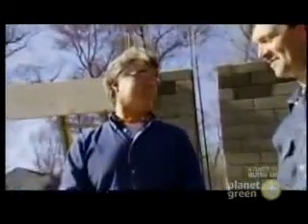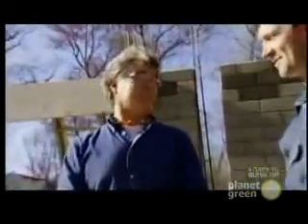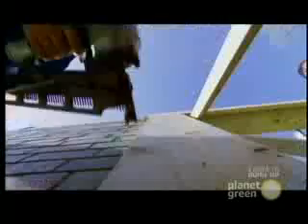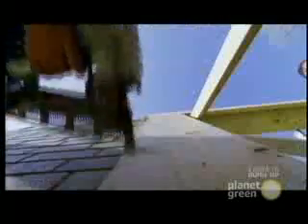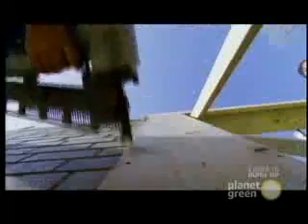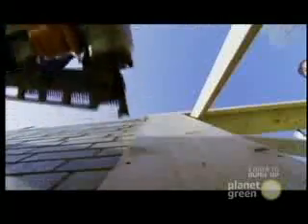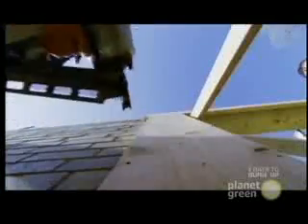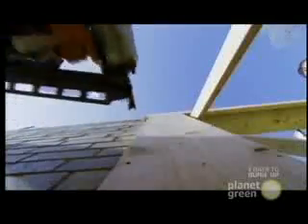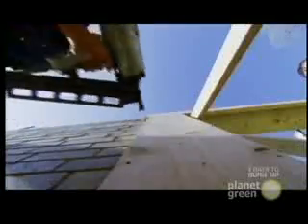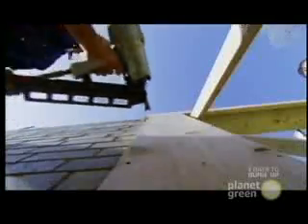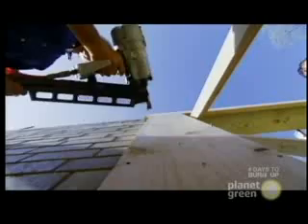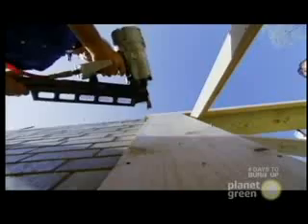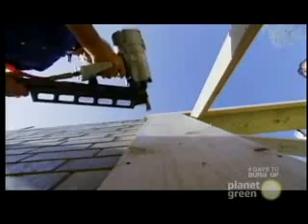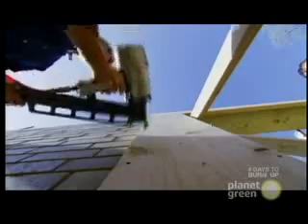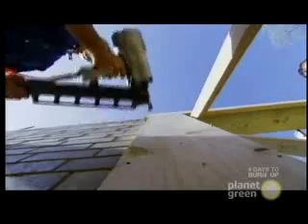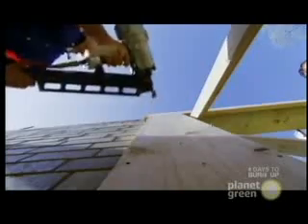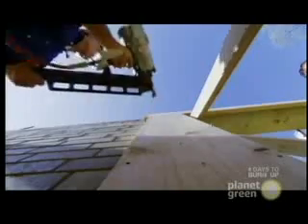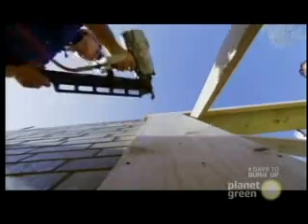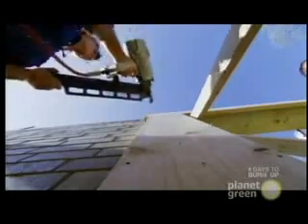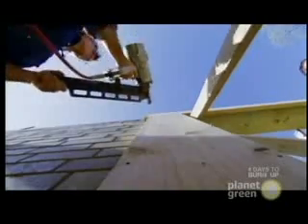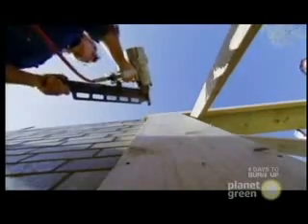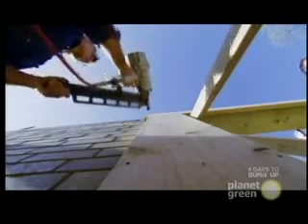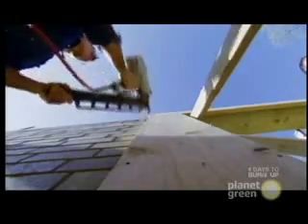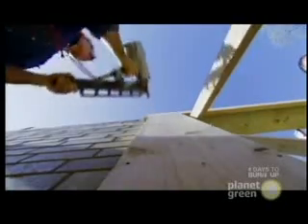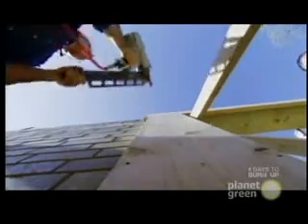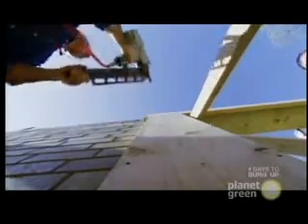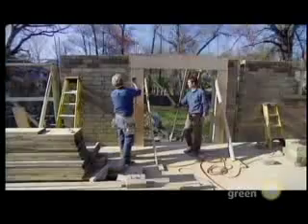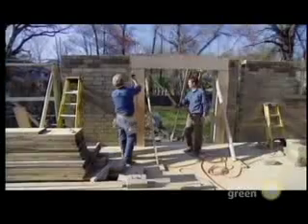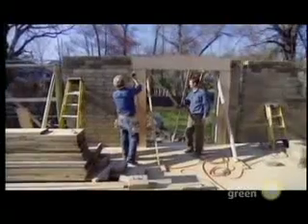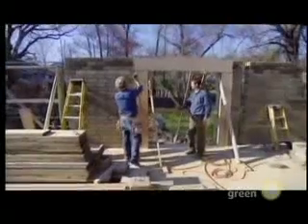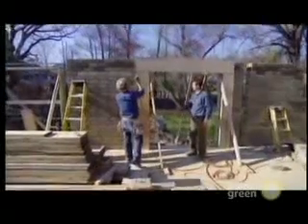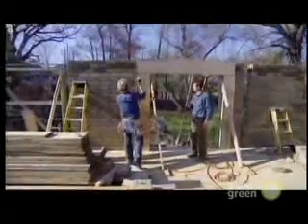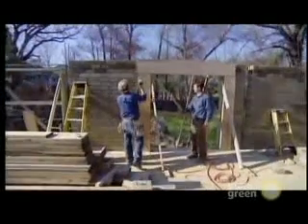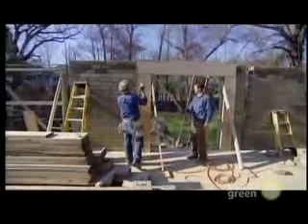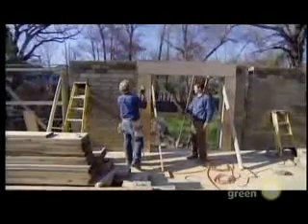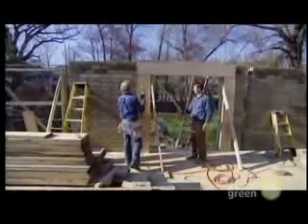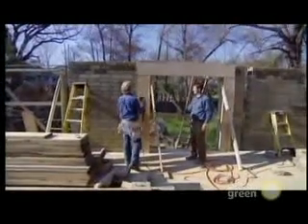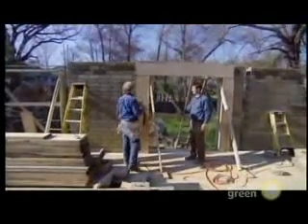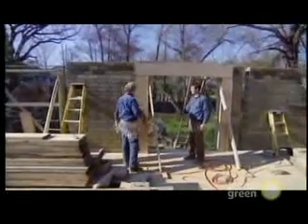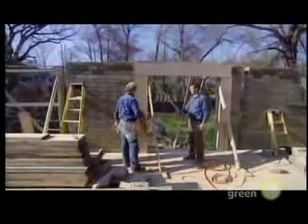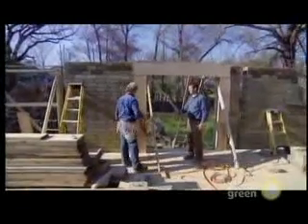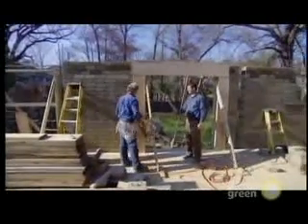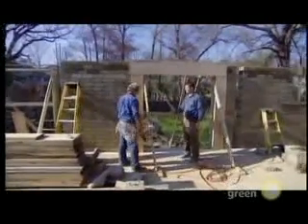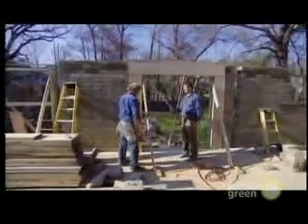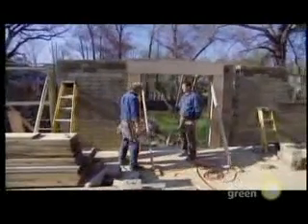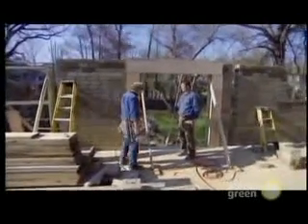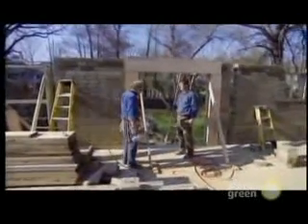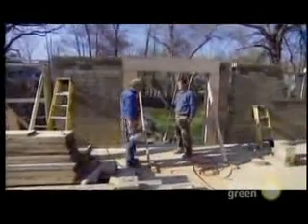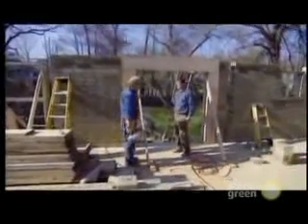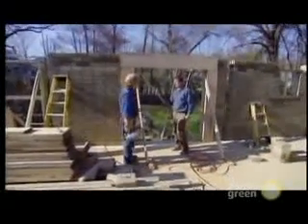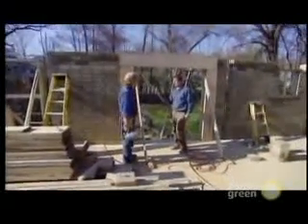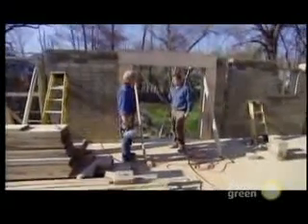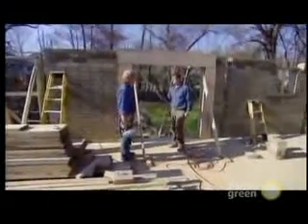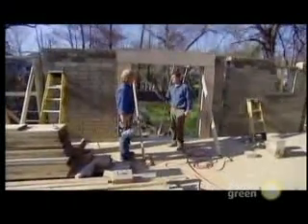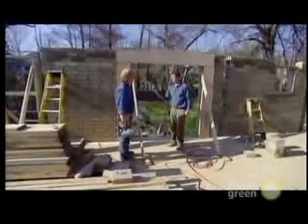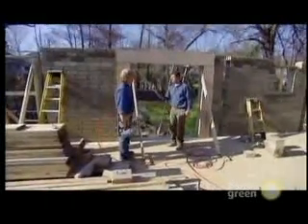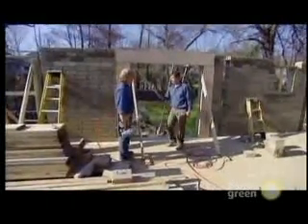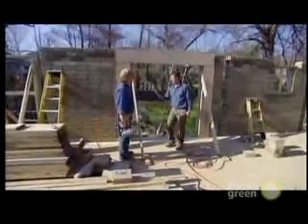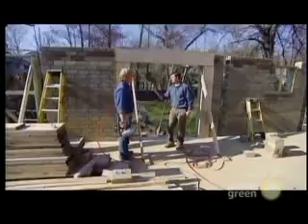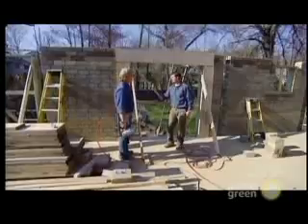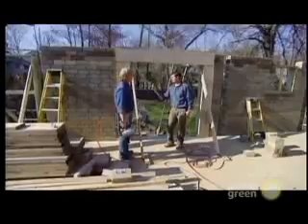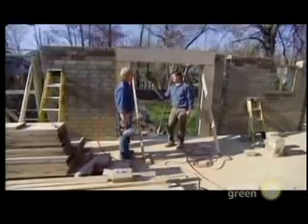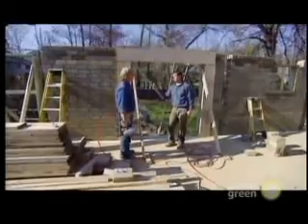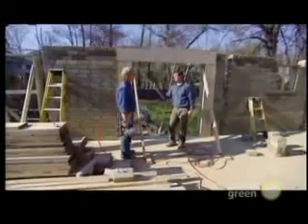A few more nails and the forms are firmly secured to the mud brick walls. Concrete in the morning — ready for concrete.